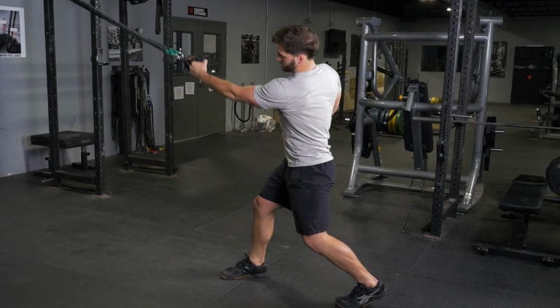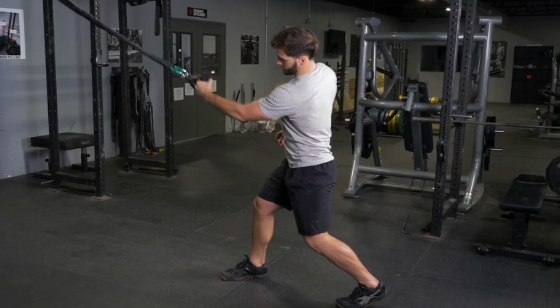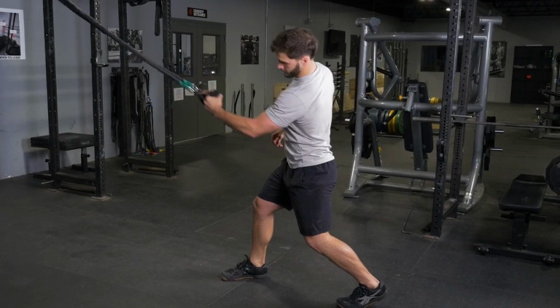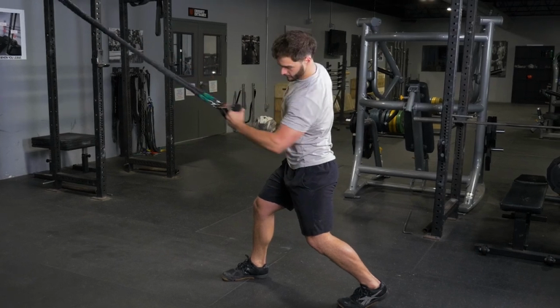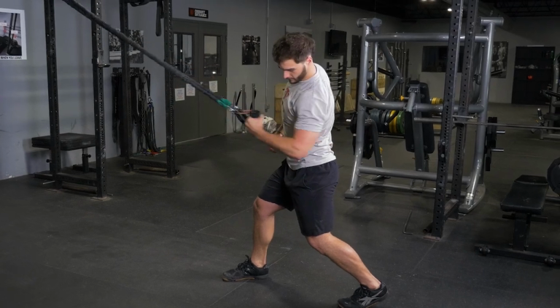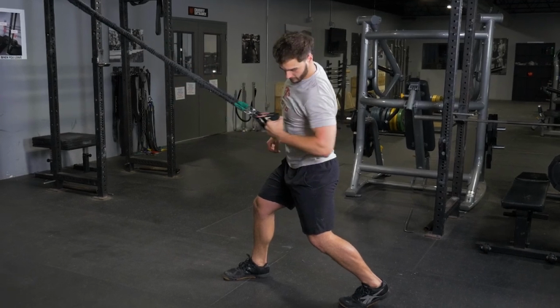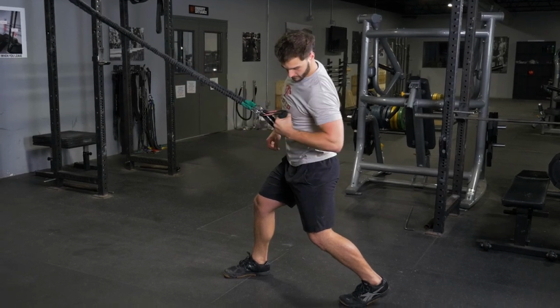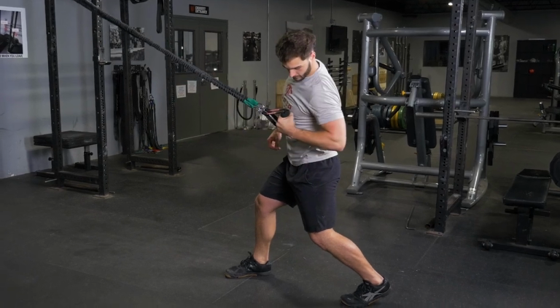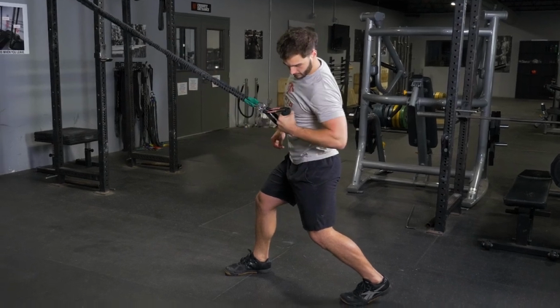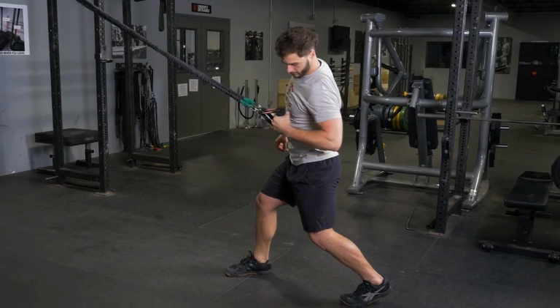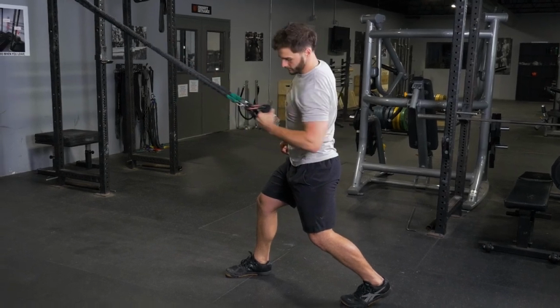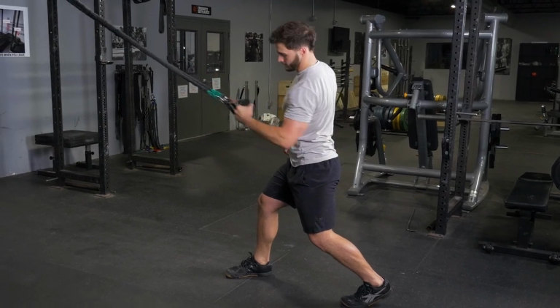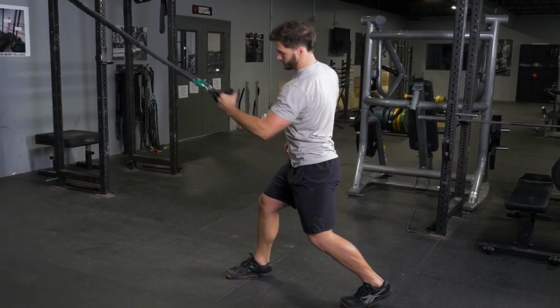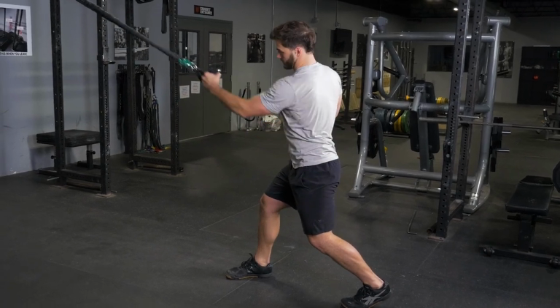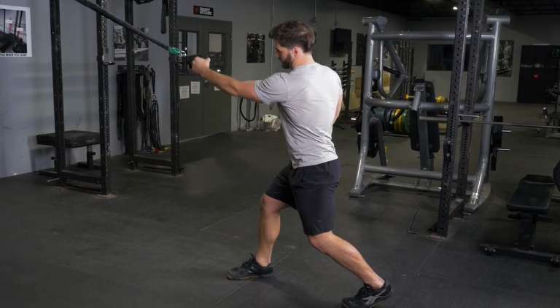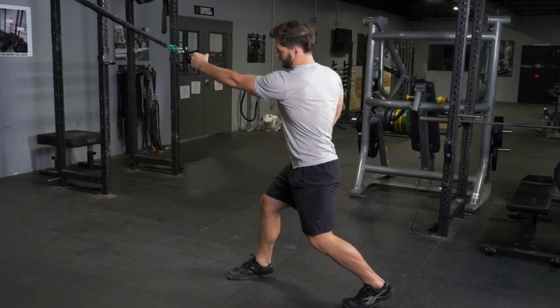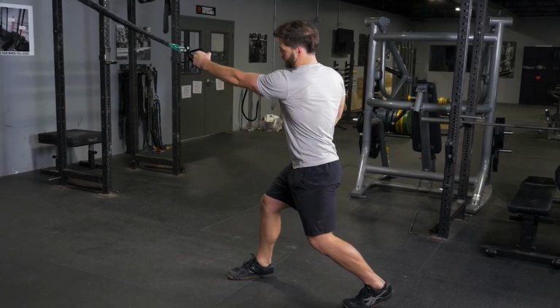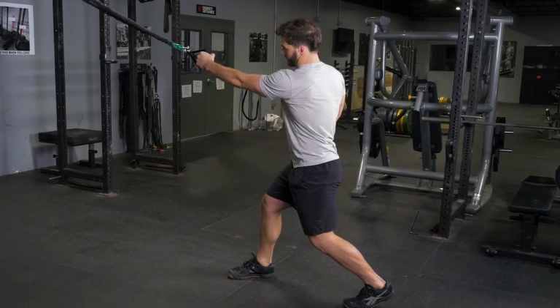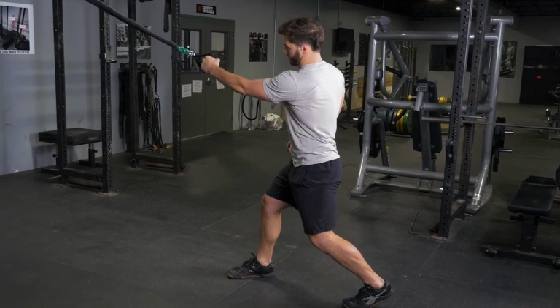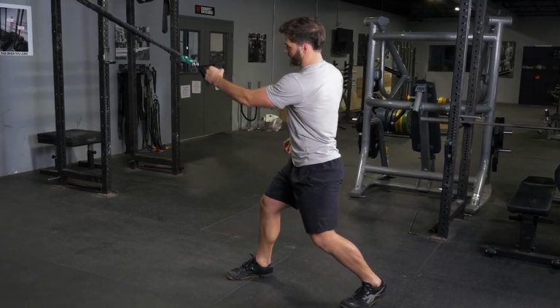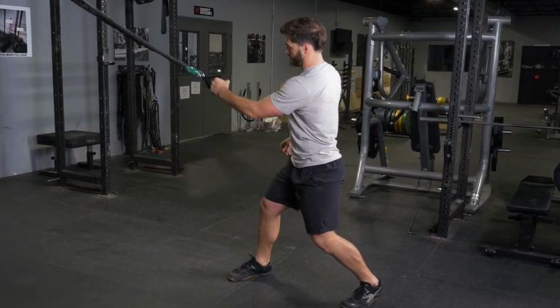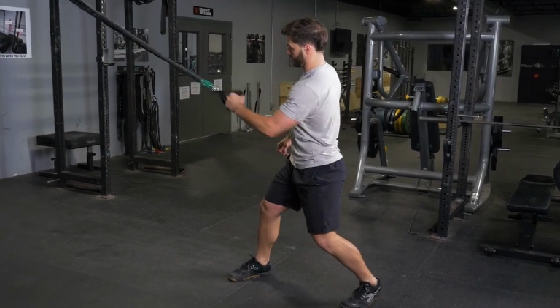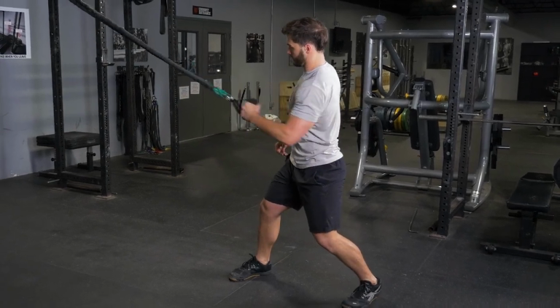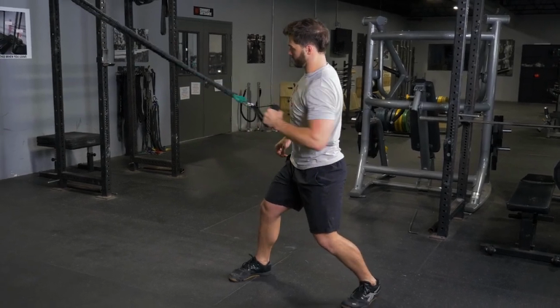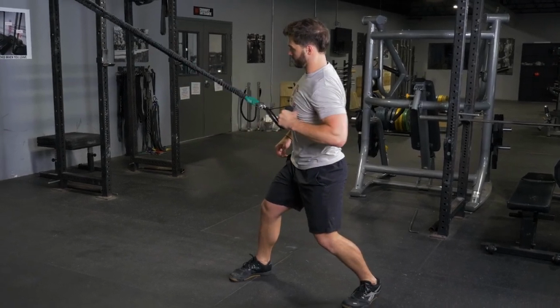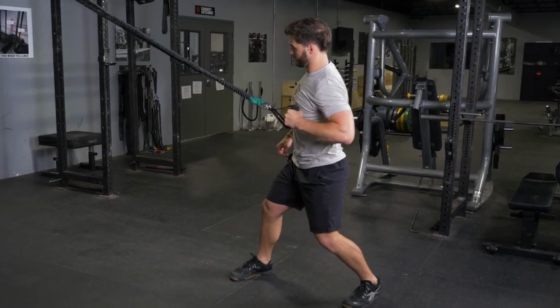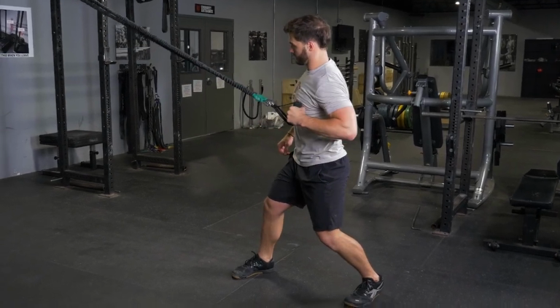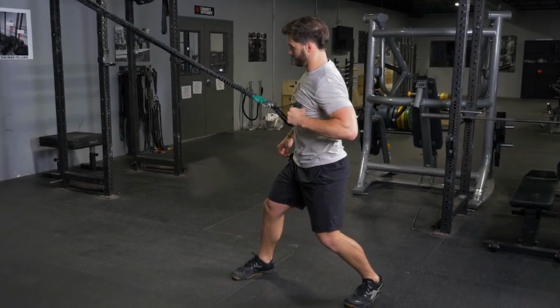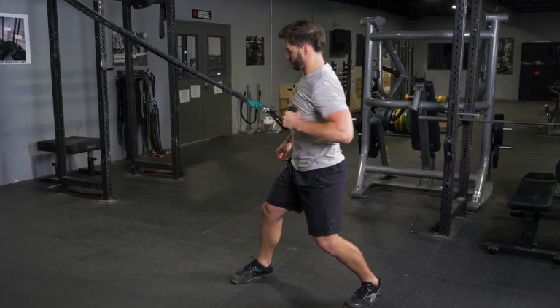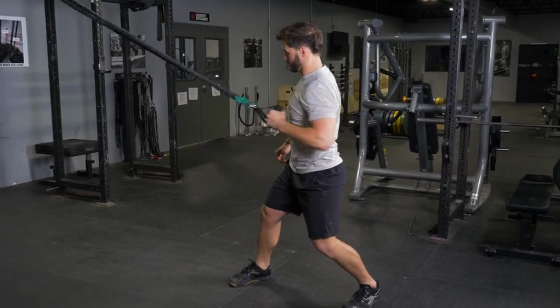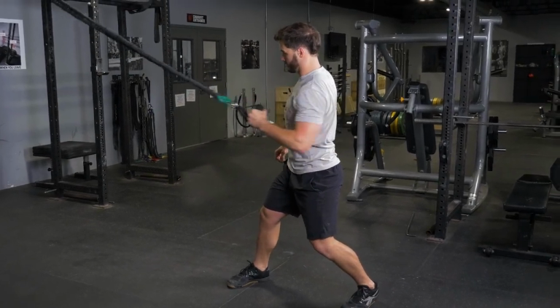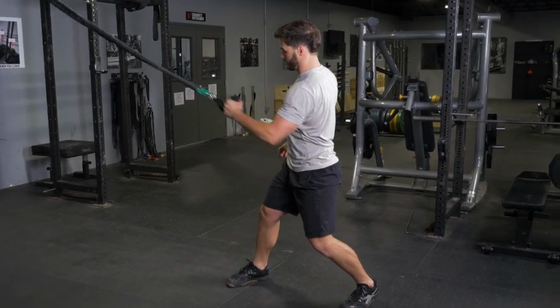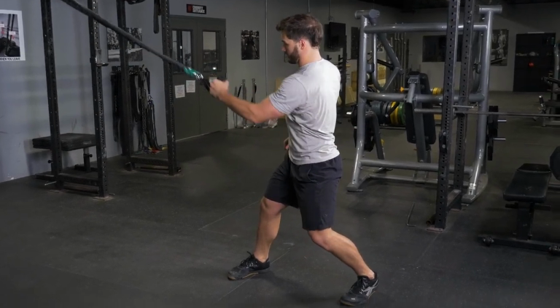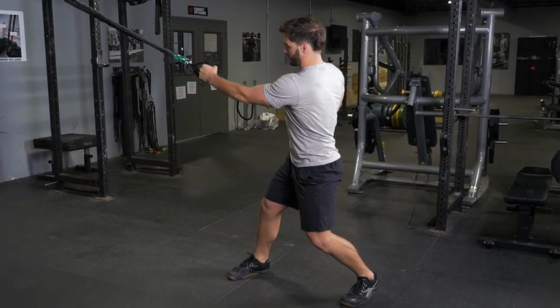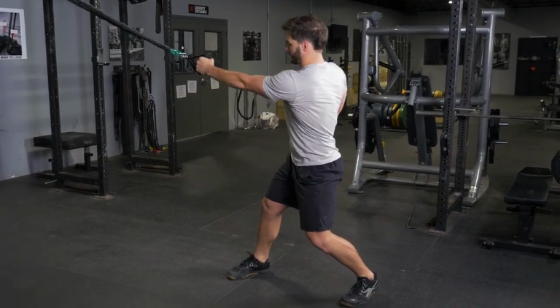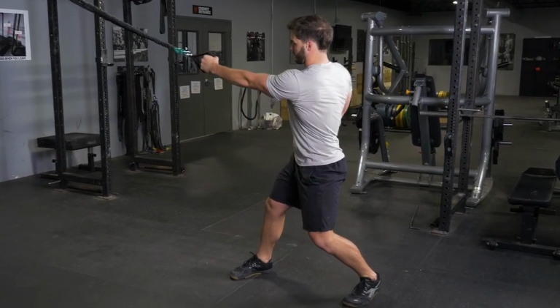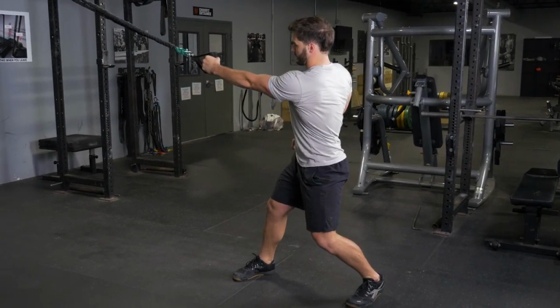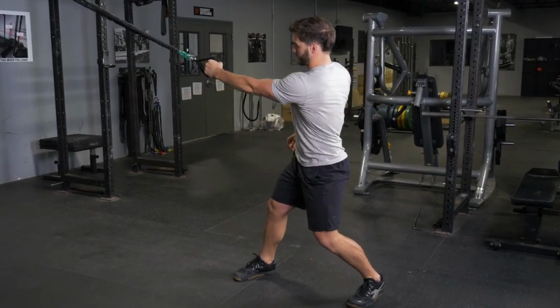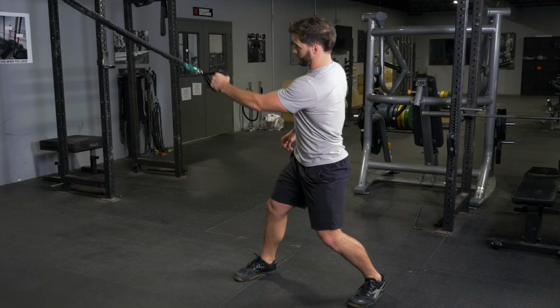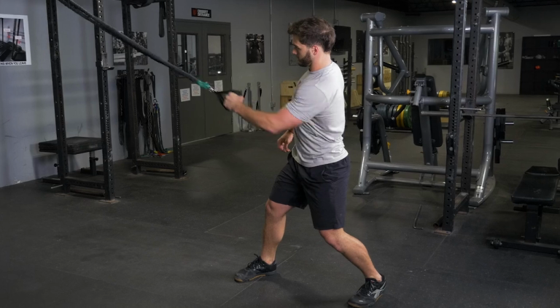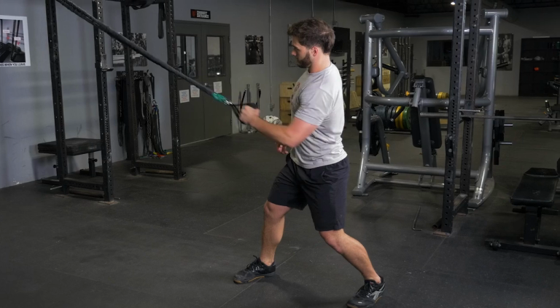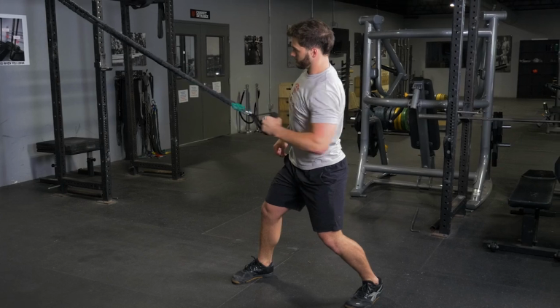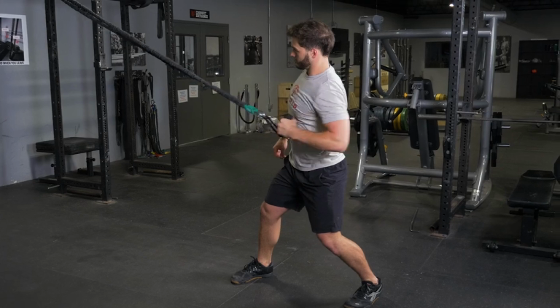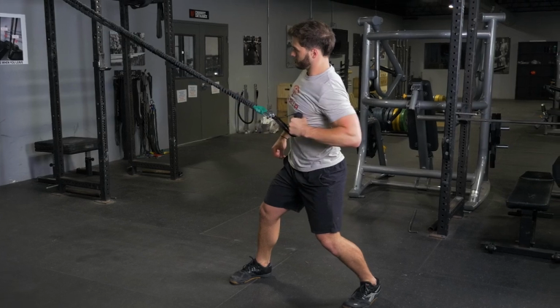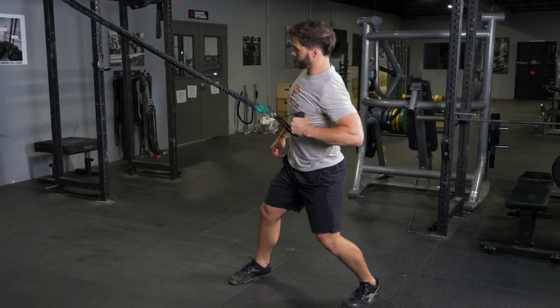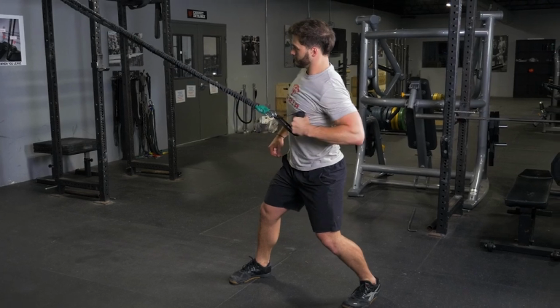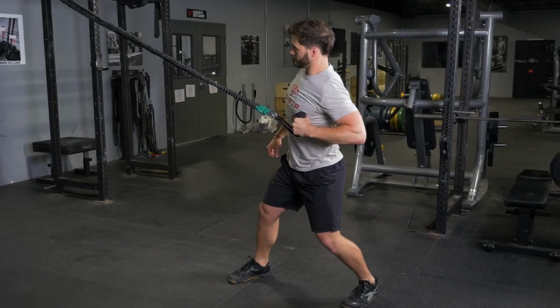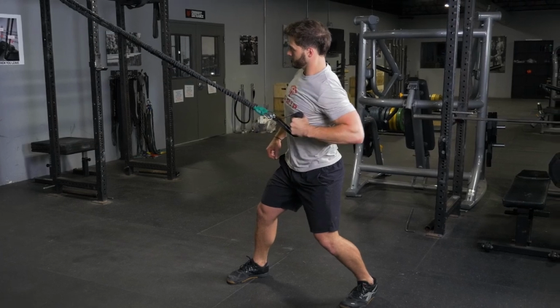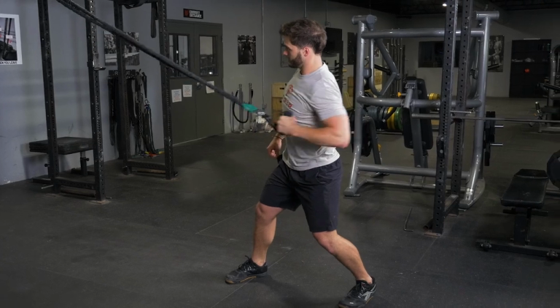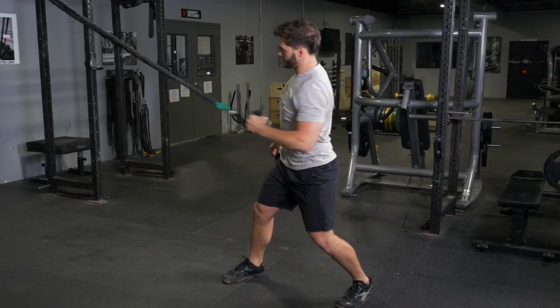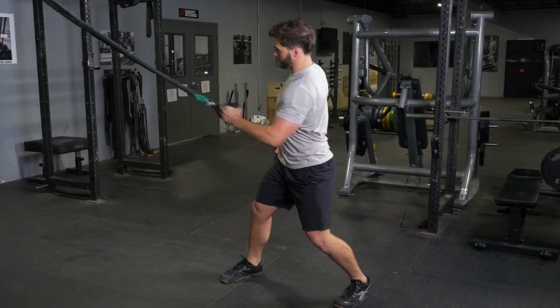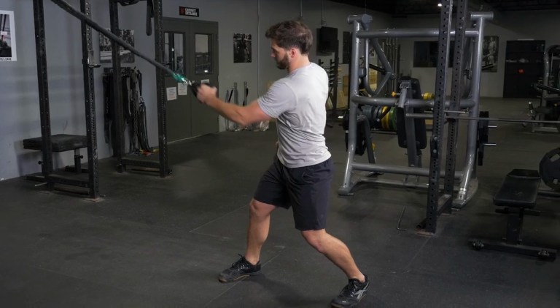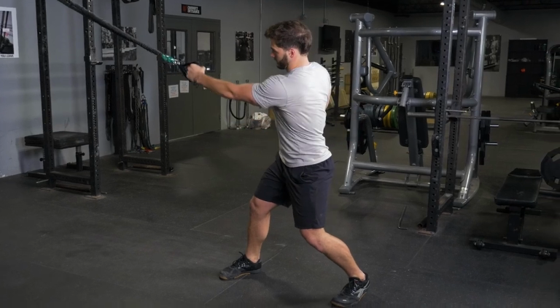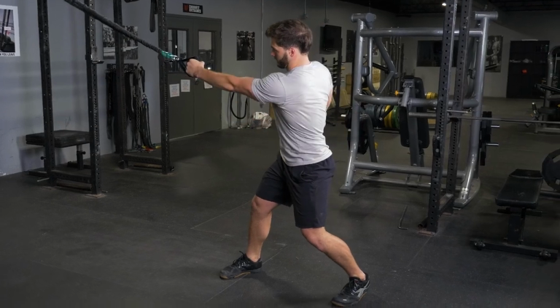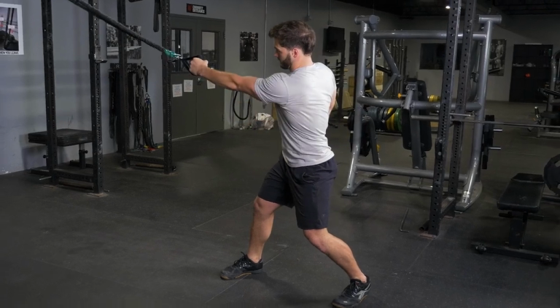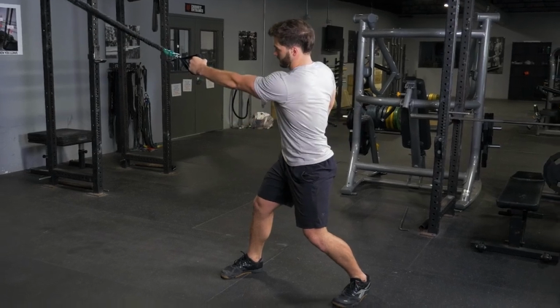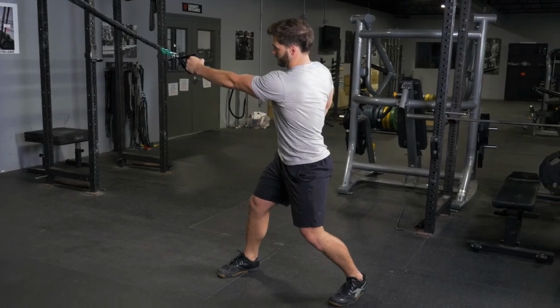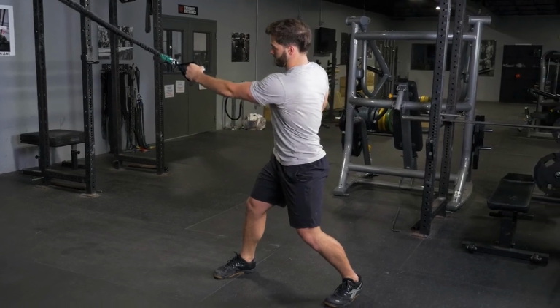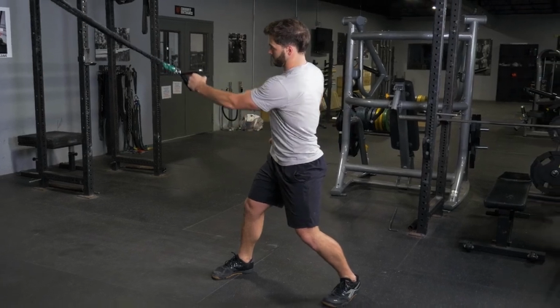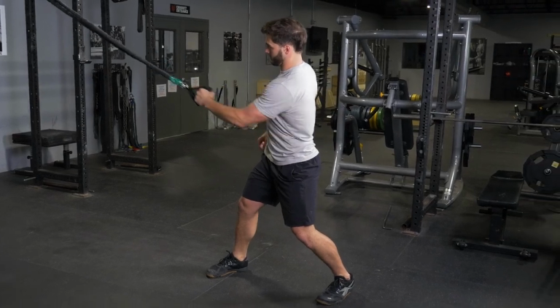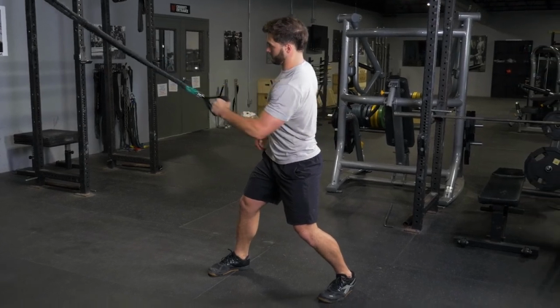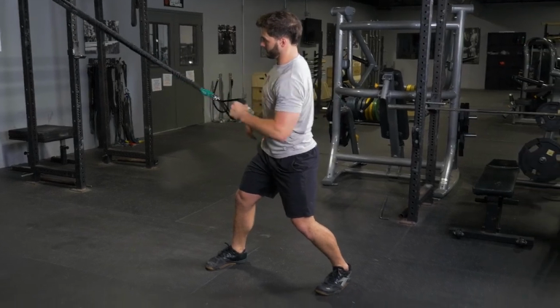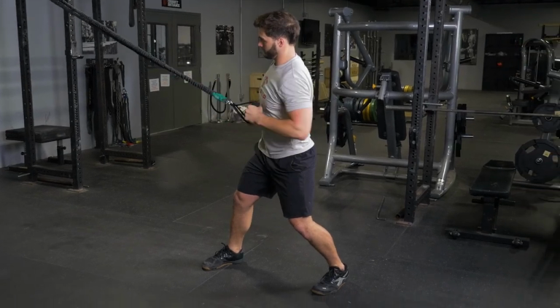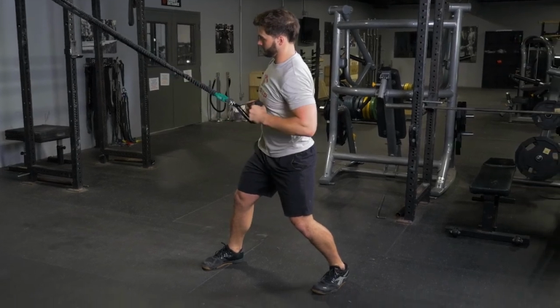Repeat the exercise. This trains your lats, rhomboids, lower and middle traps, and spinal rotators.